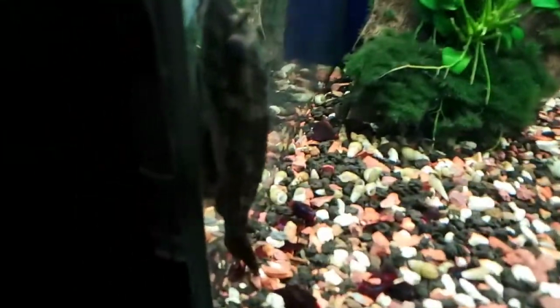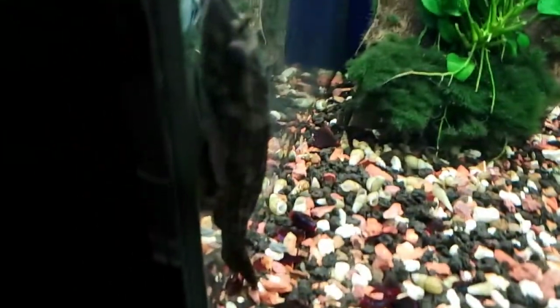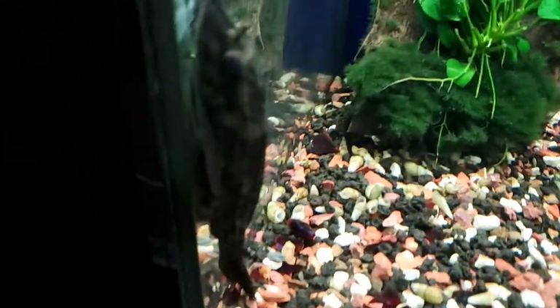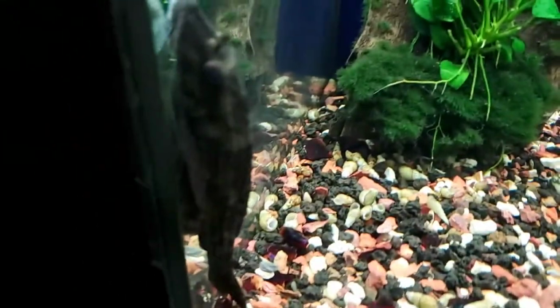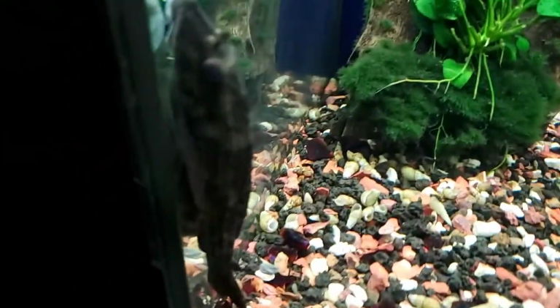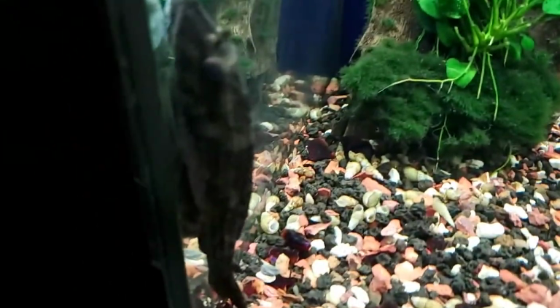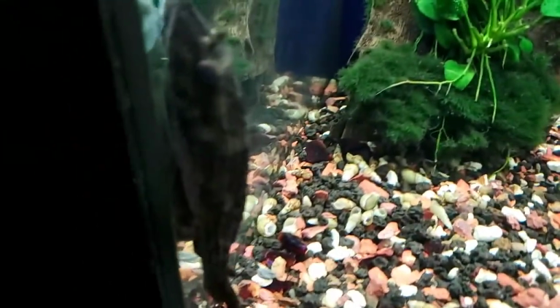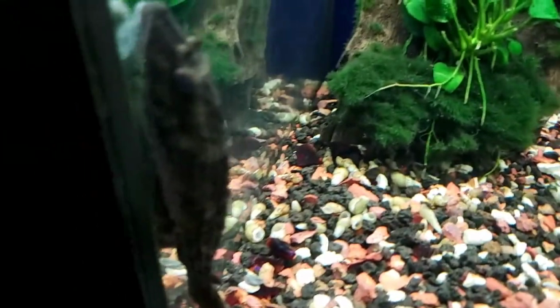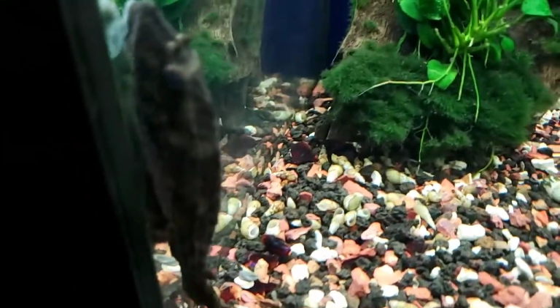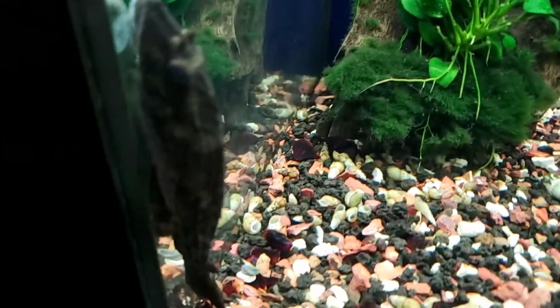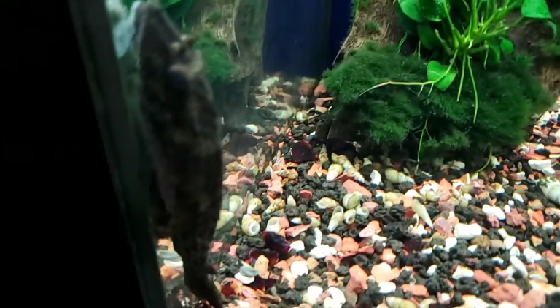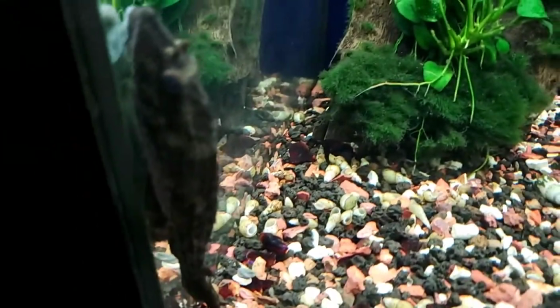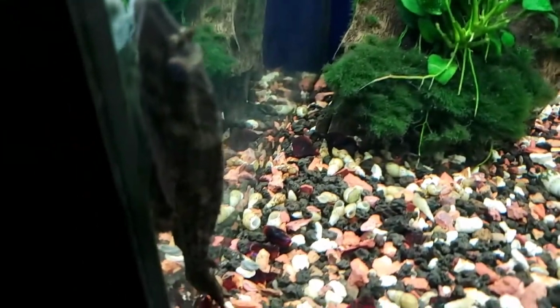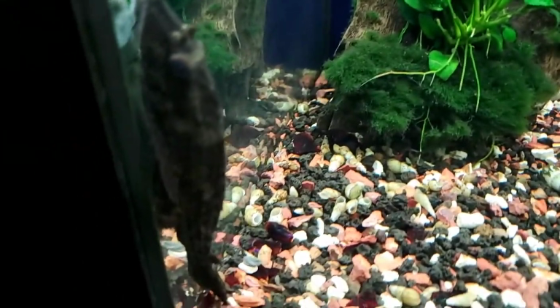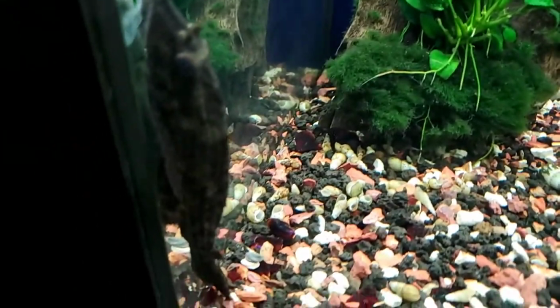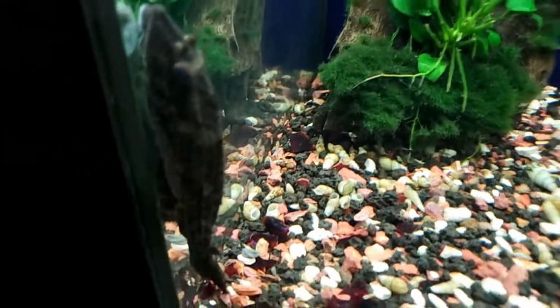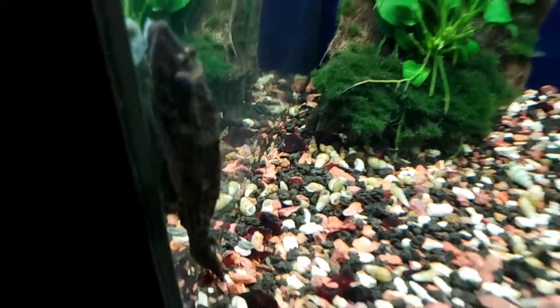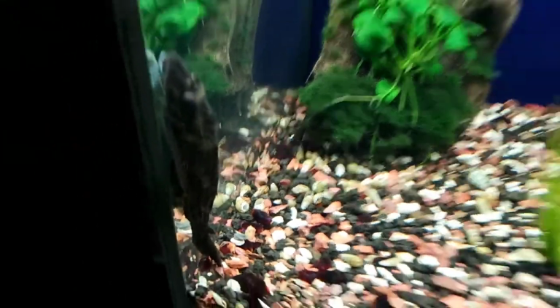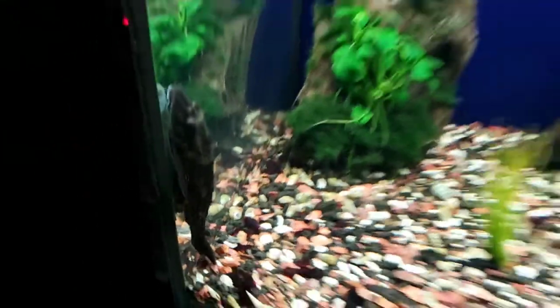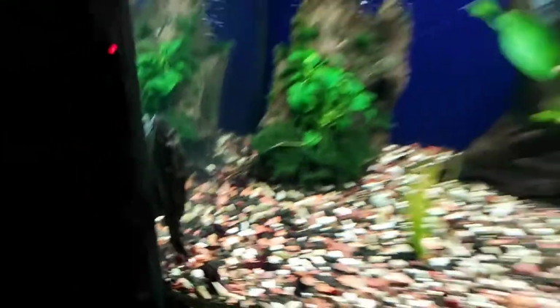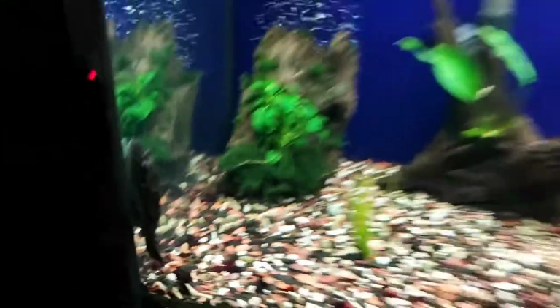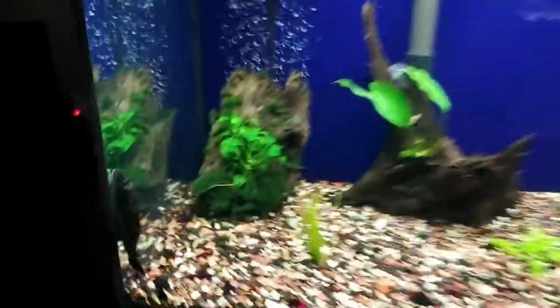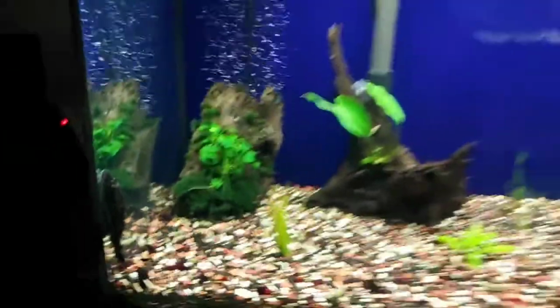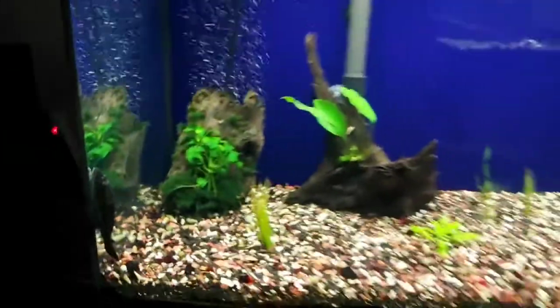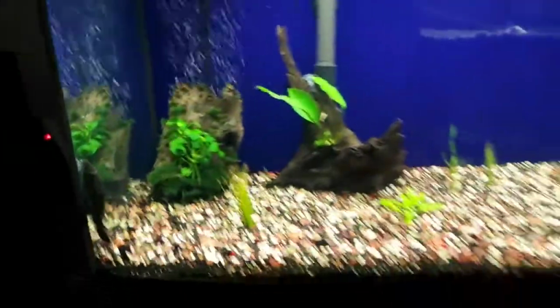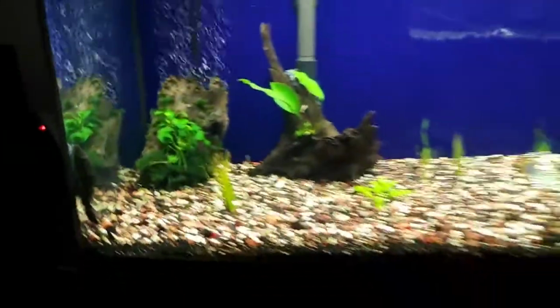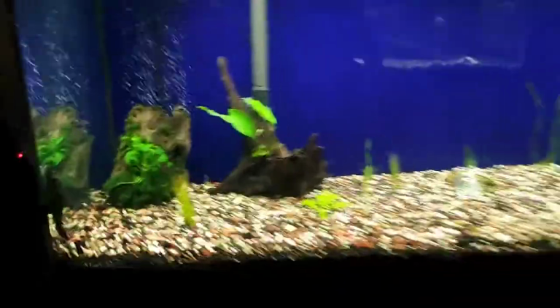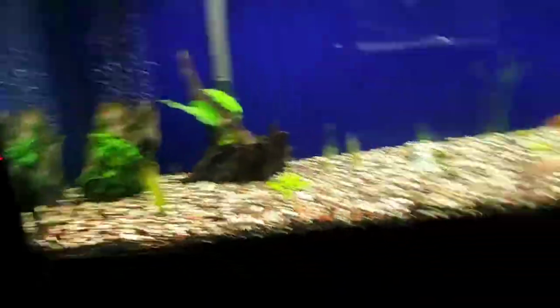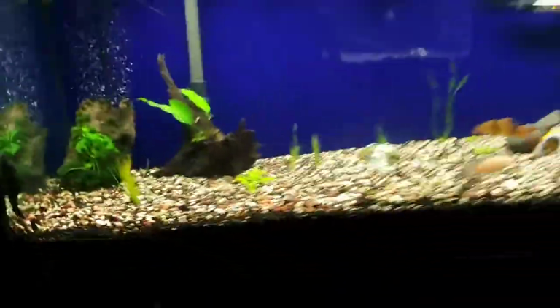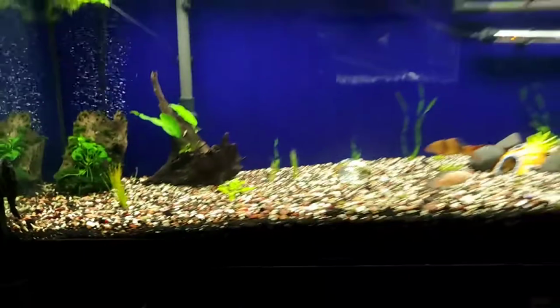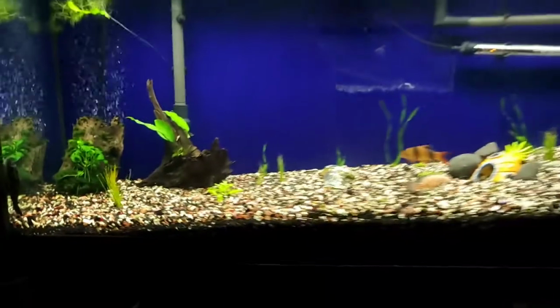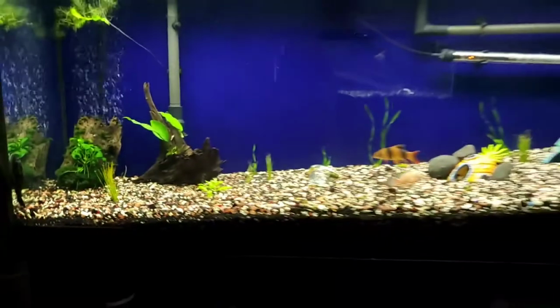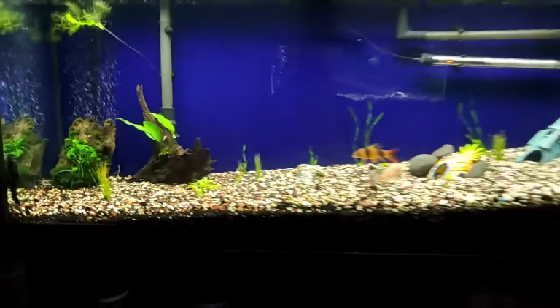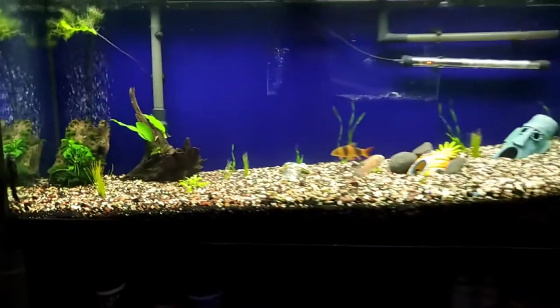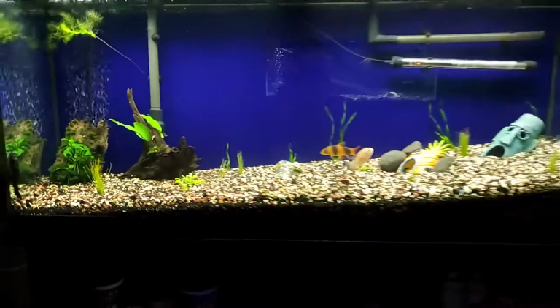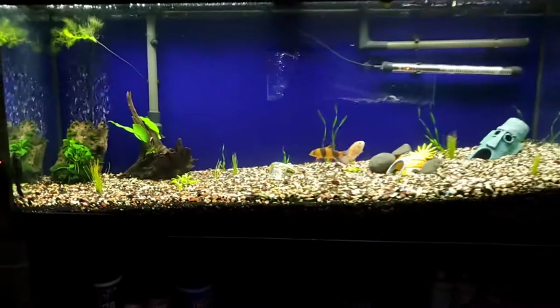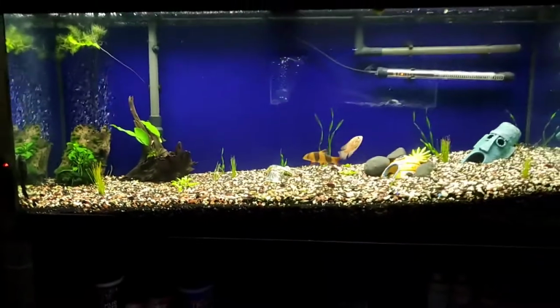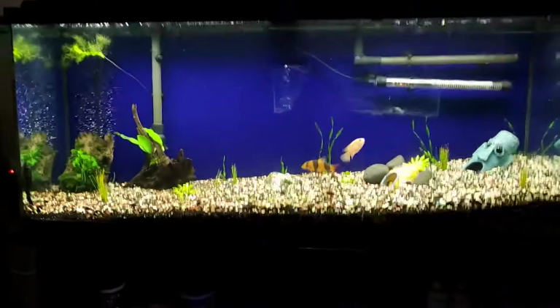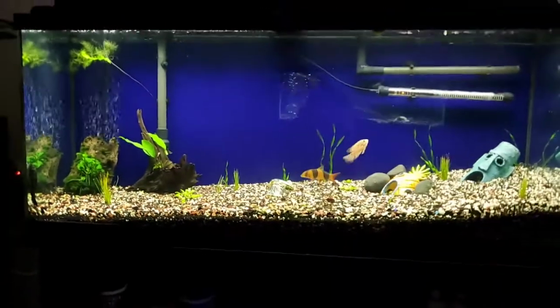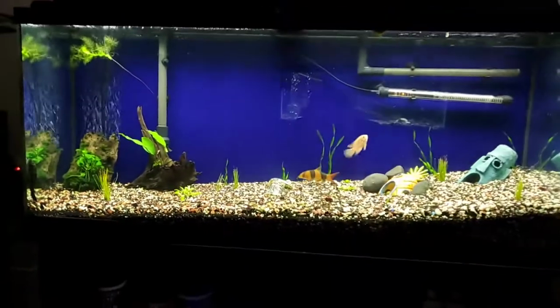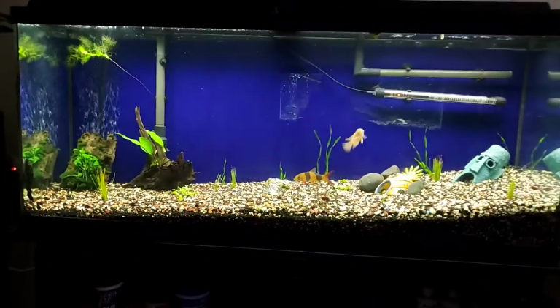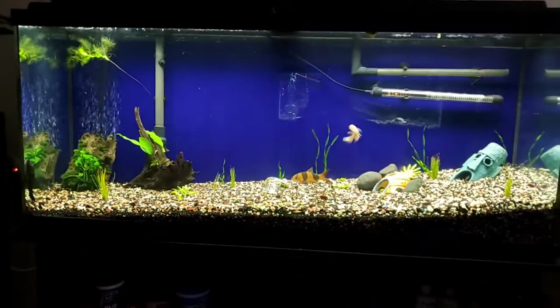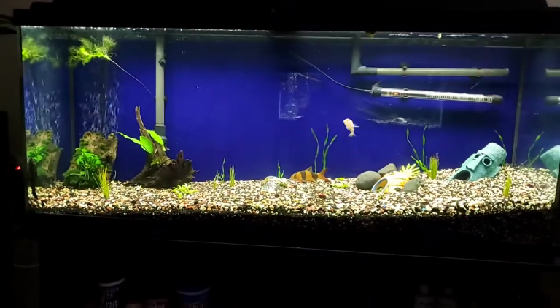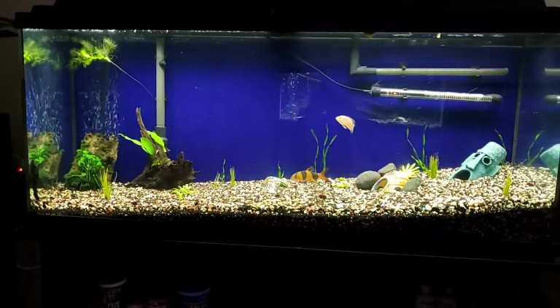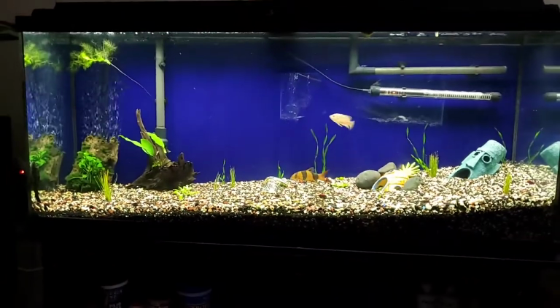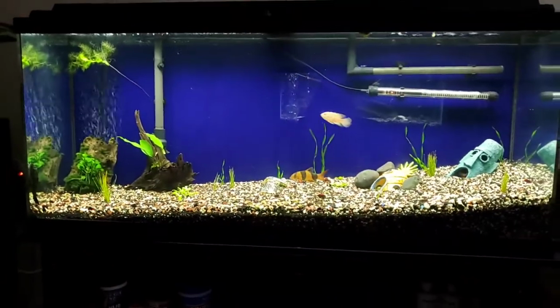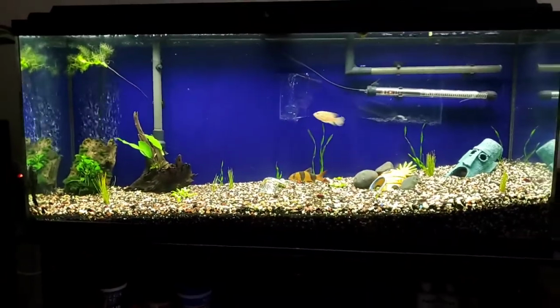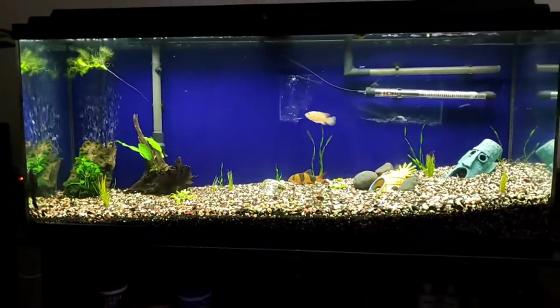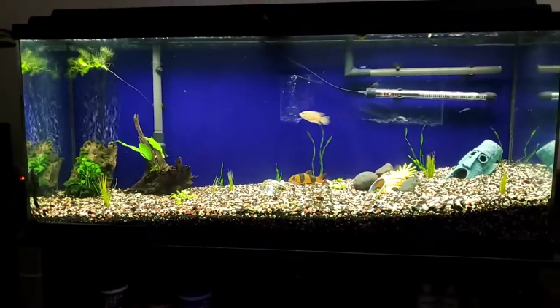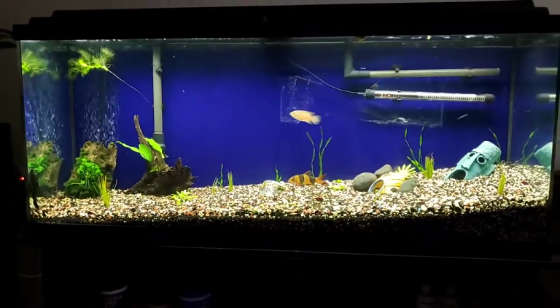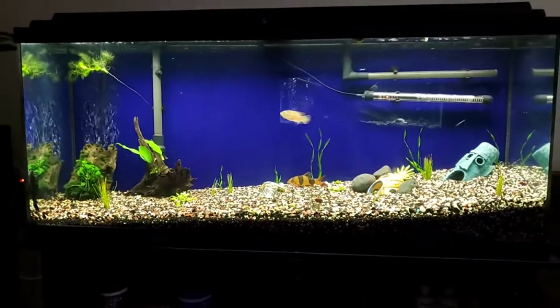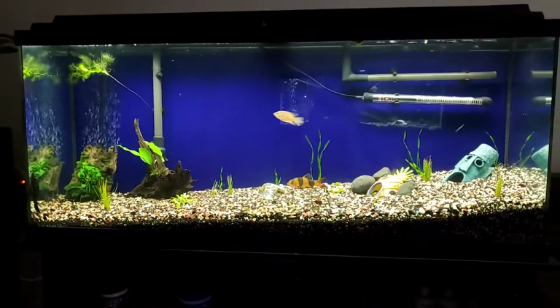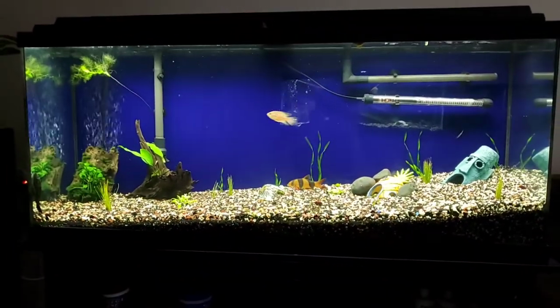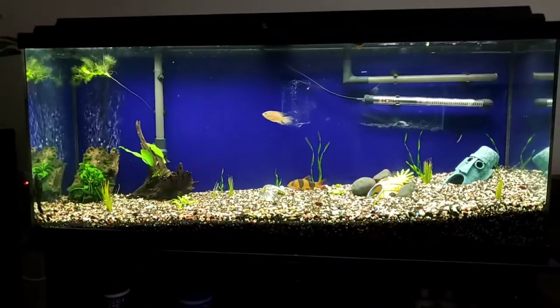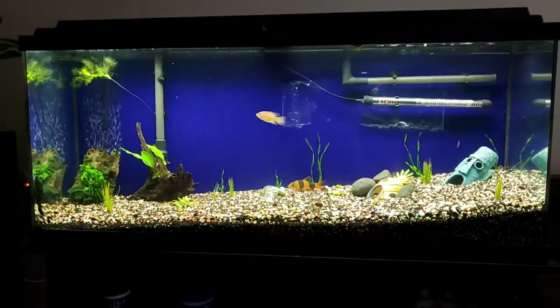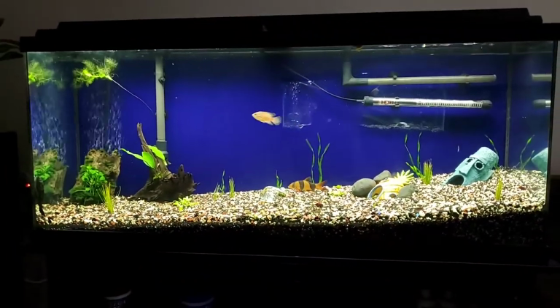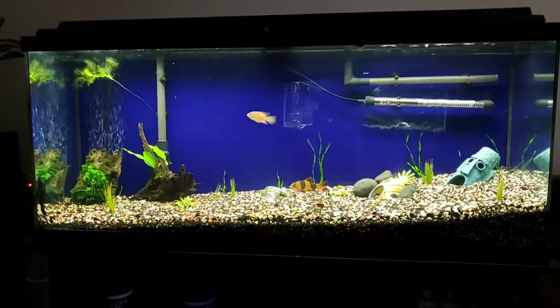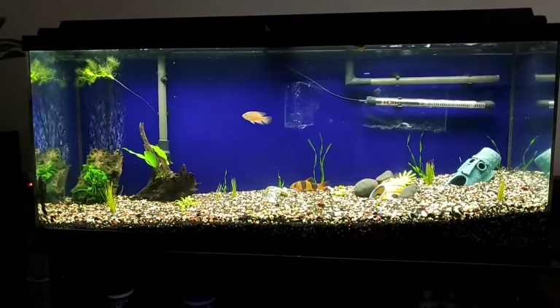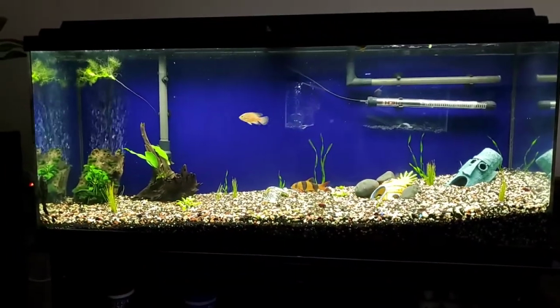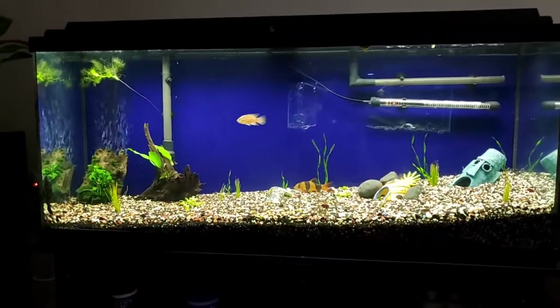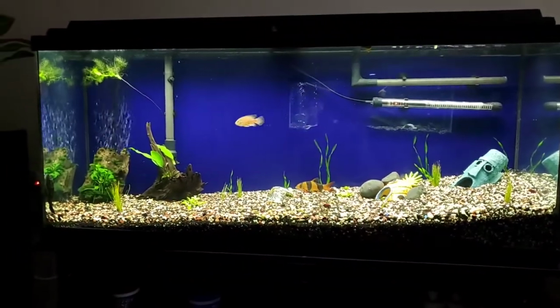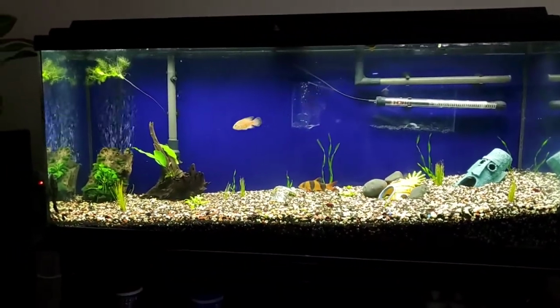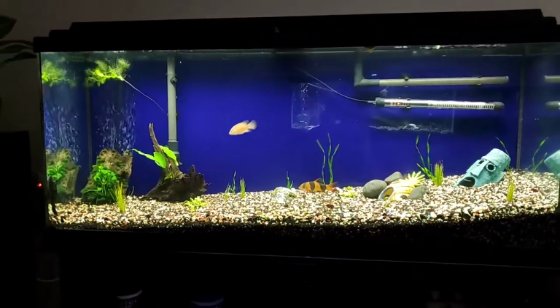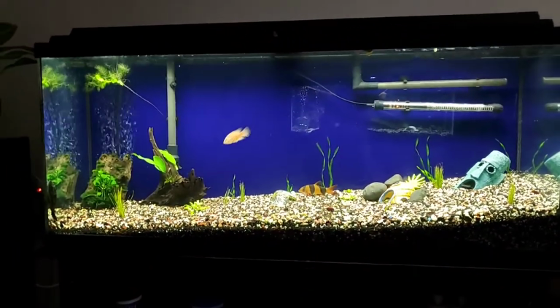Alright y'all, that's long enough. I hope y'all have a beautiful day. I just wanted to introduce you to Billy the Kid.